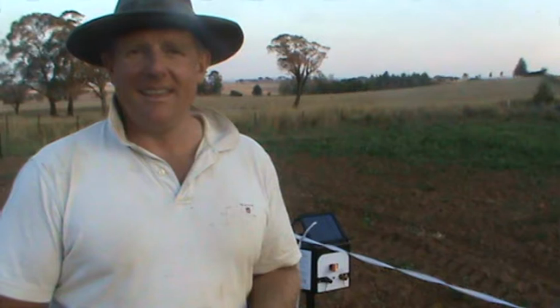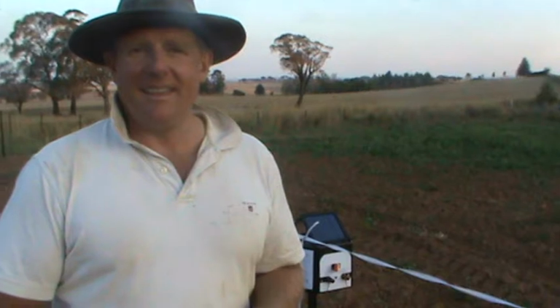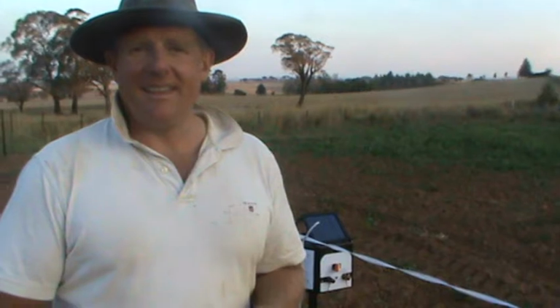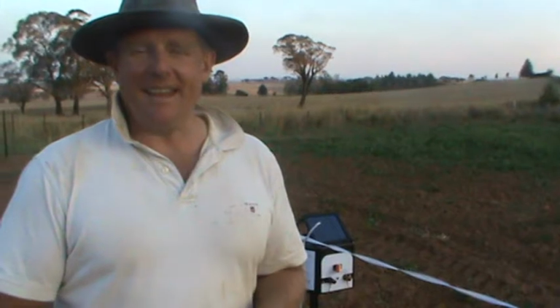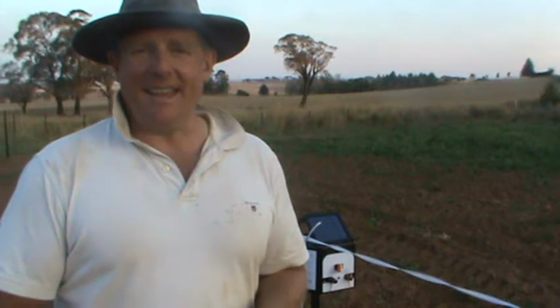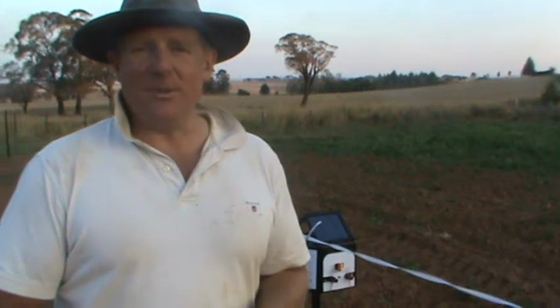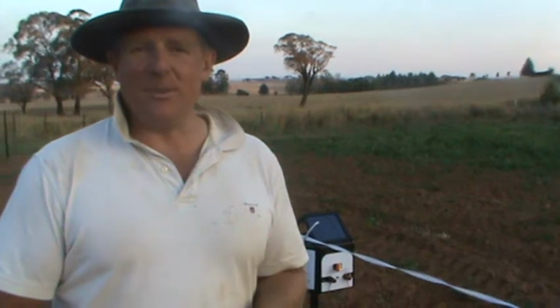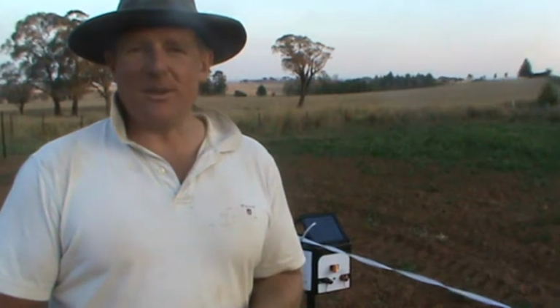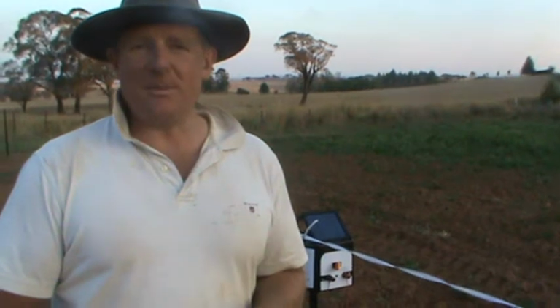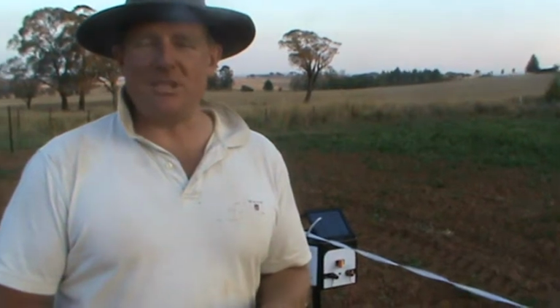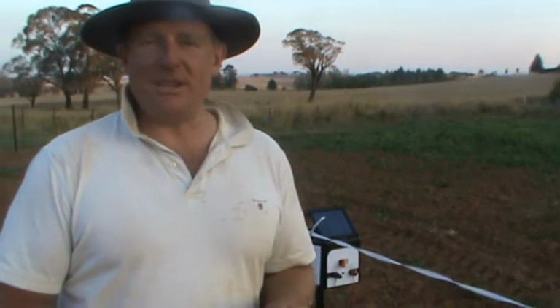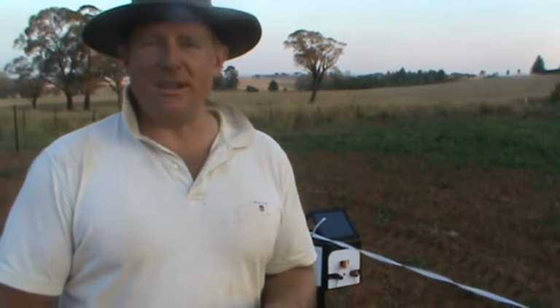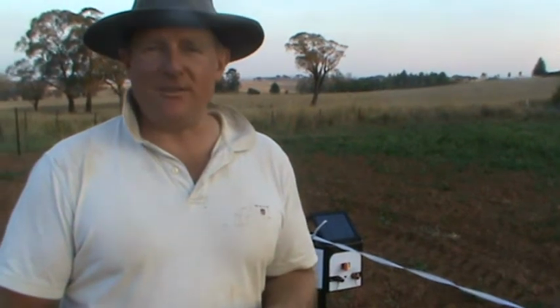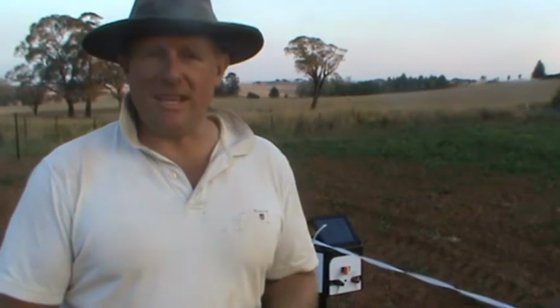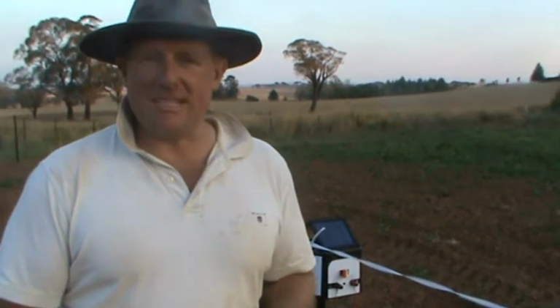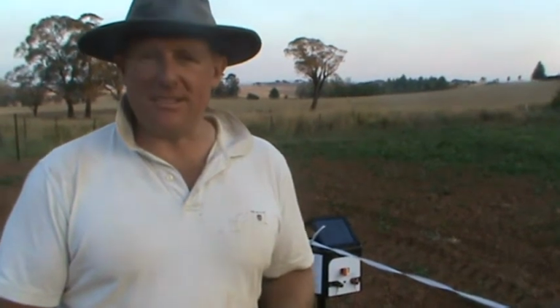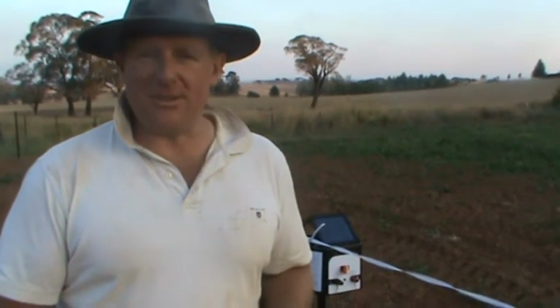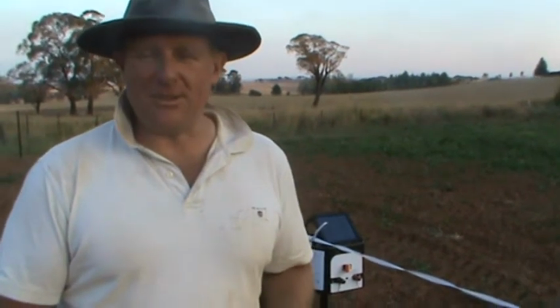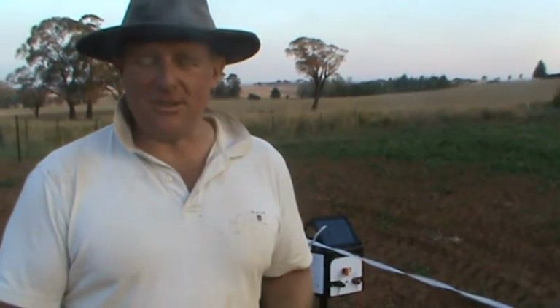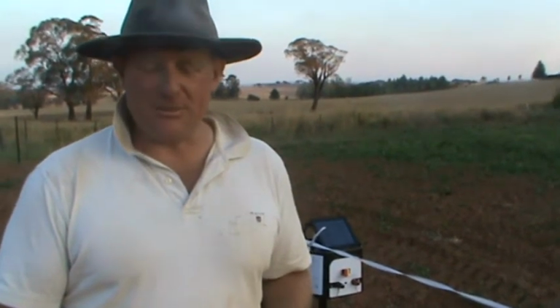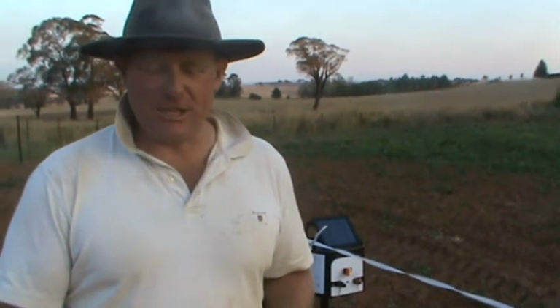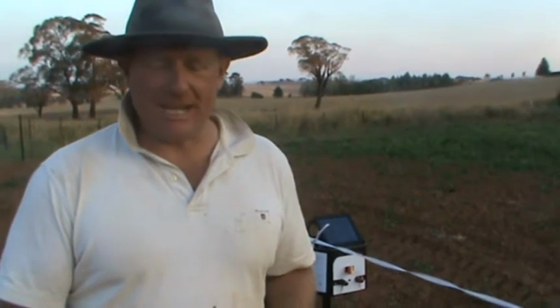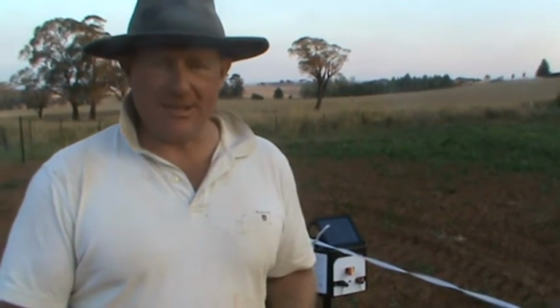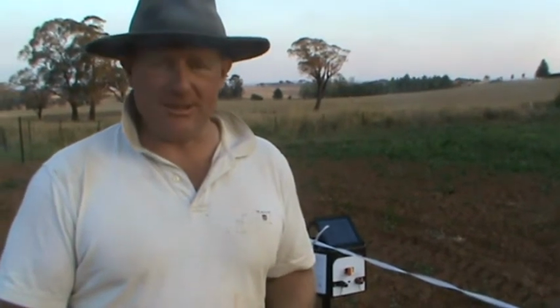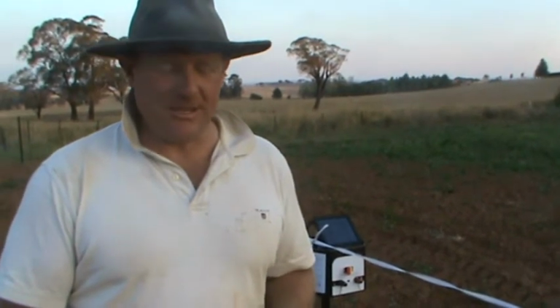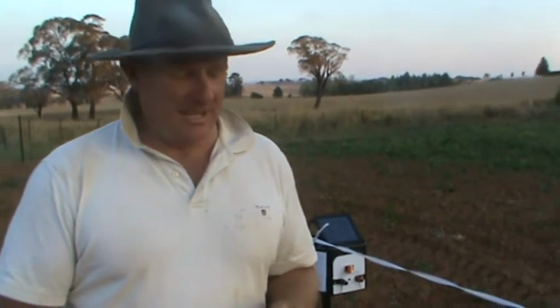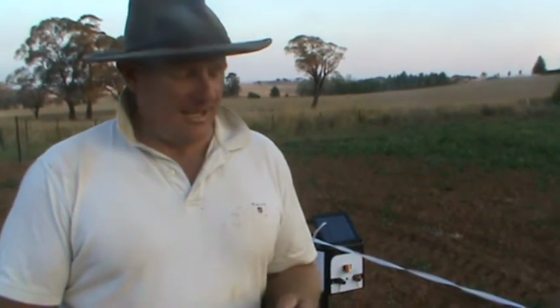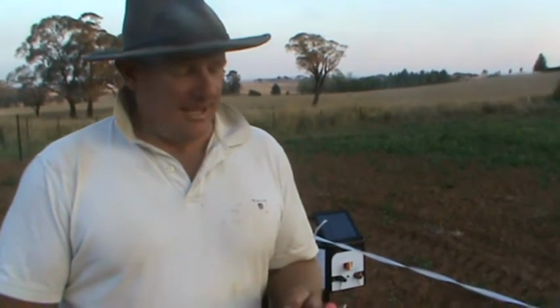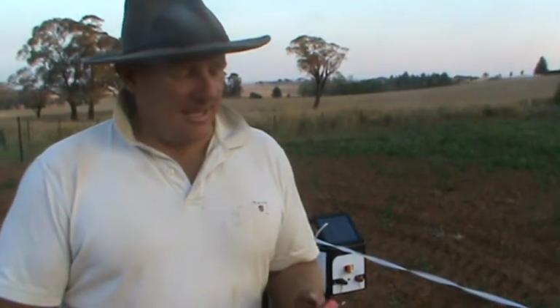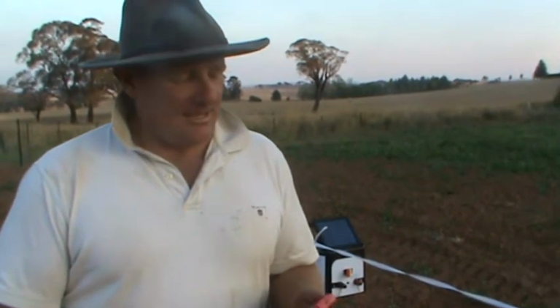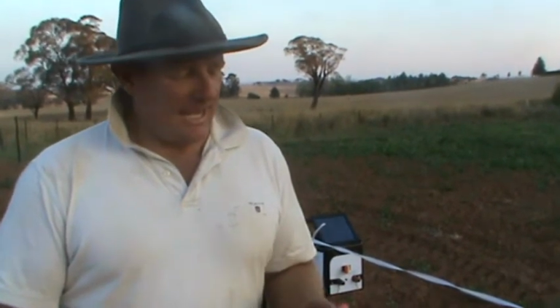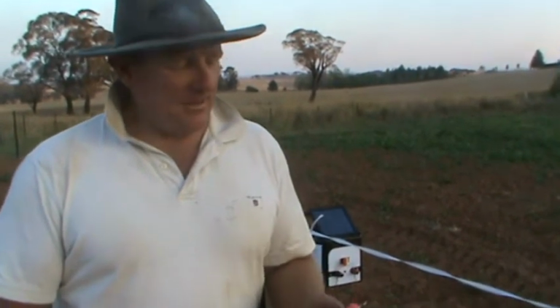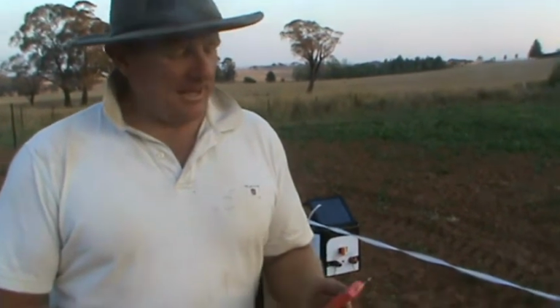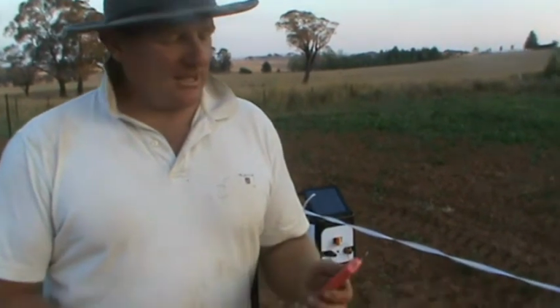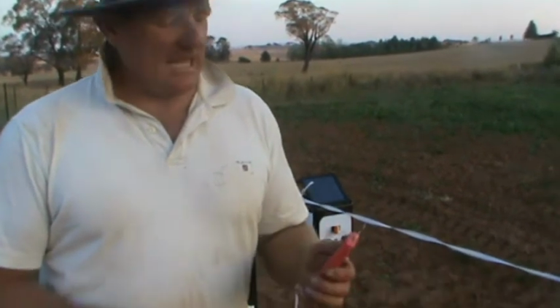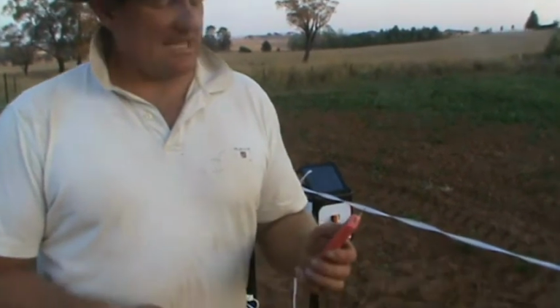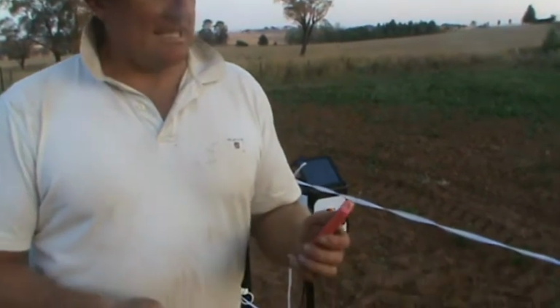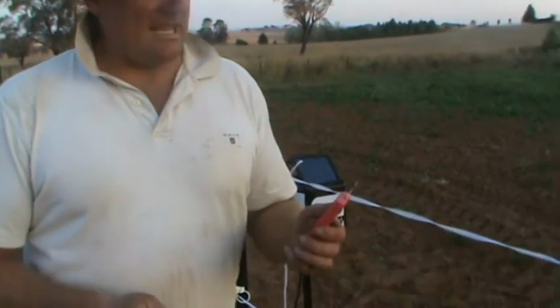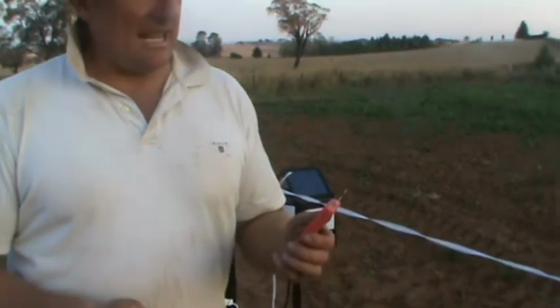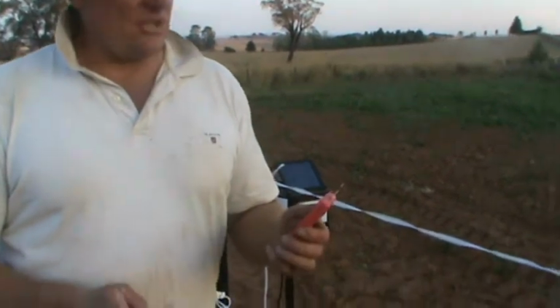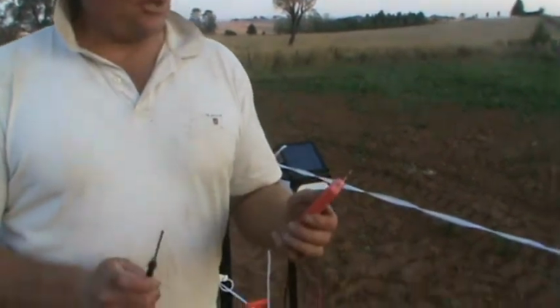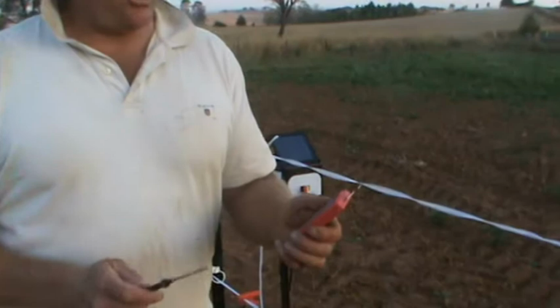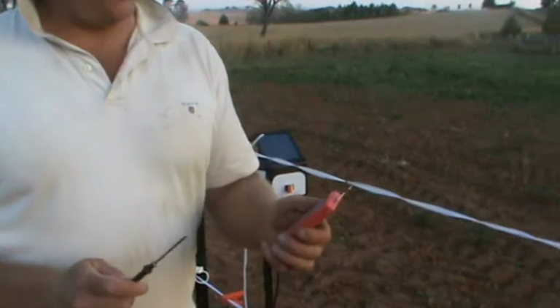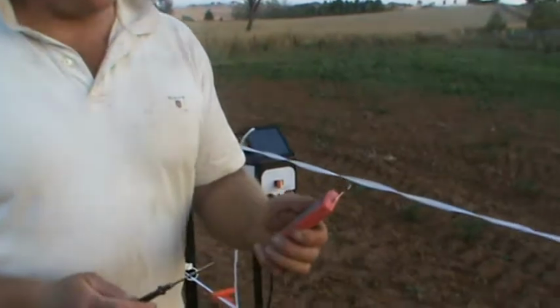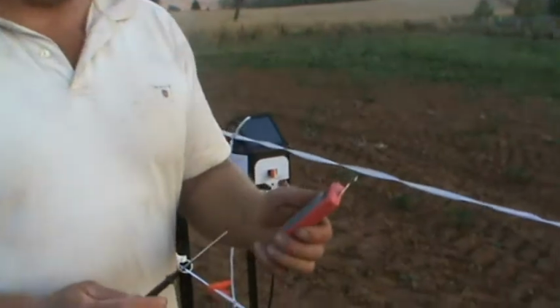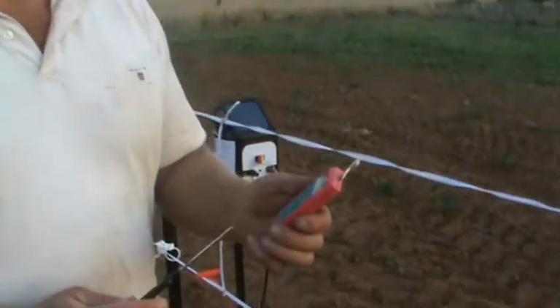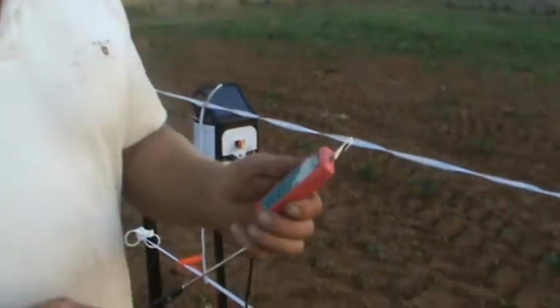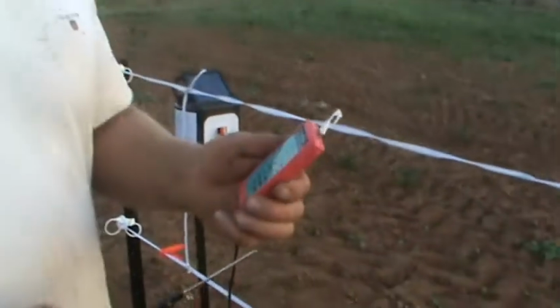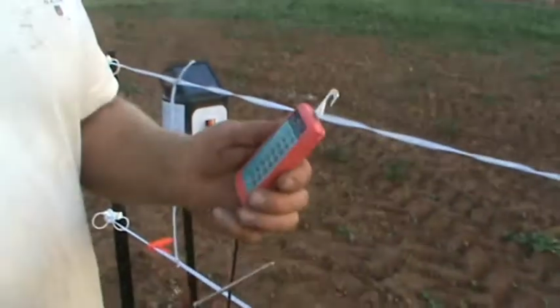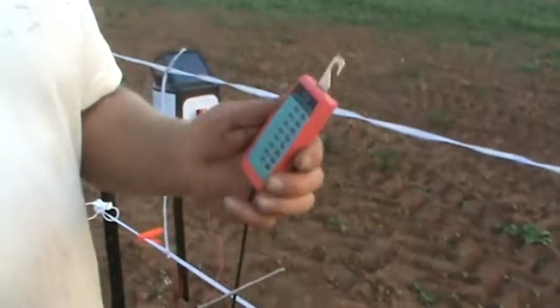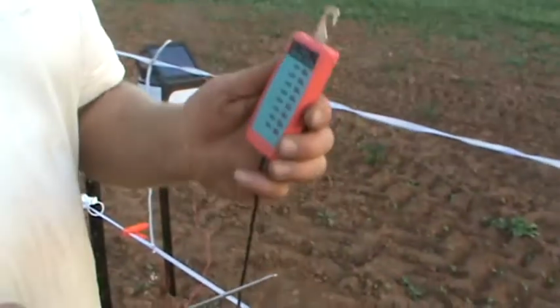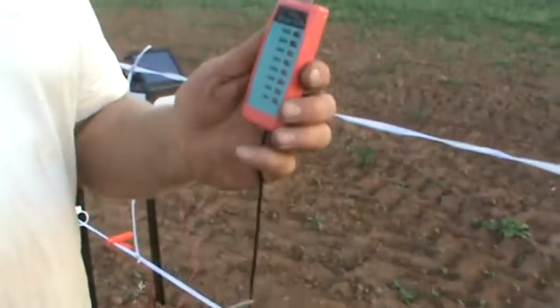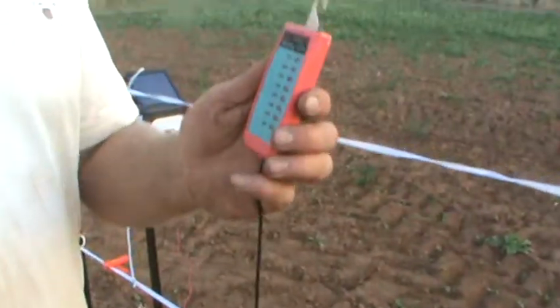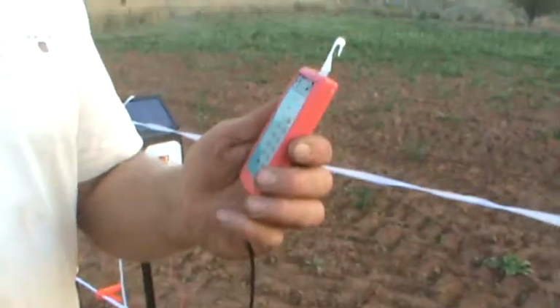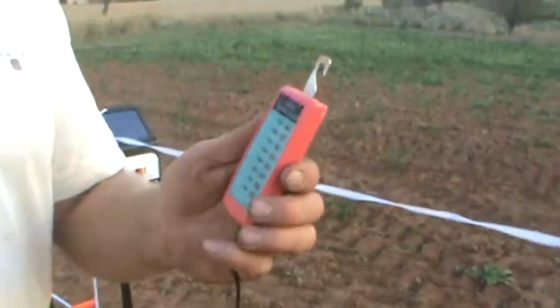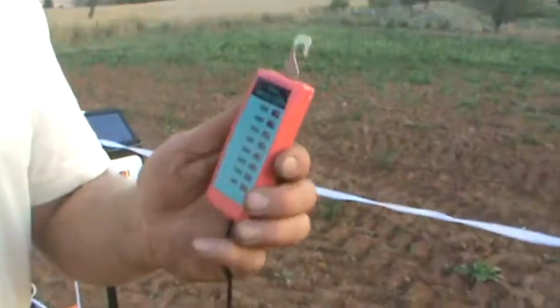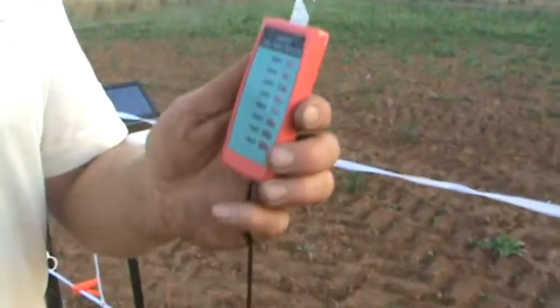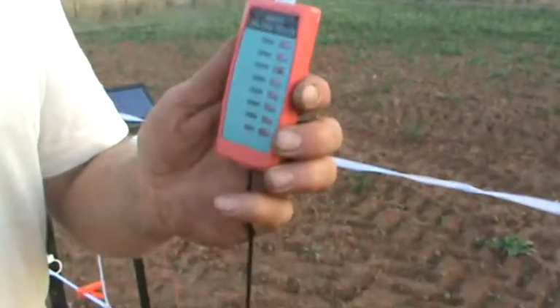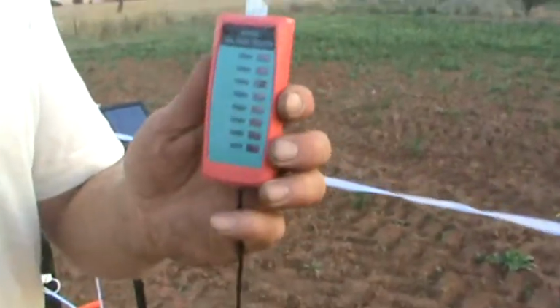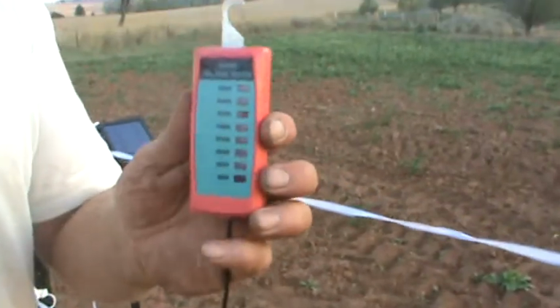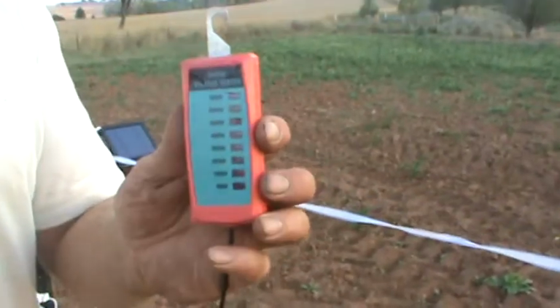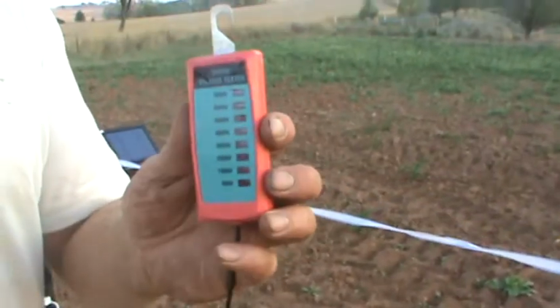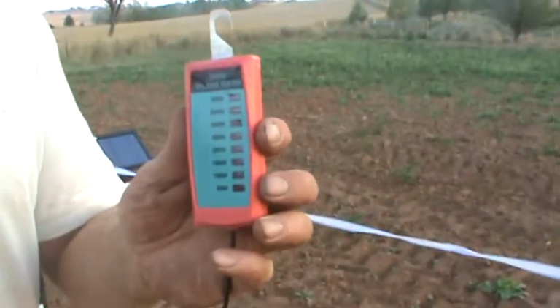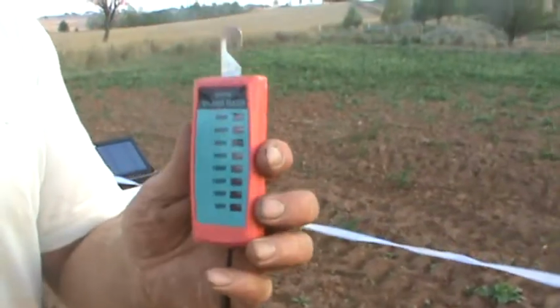G'day, welcome to shearingandfencing.com.au. Today we're going to test and show you how to use your voltage tester correctly.